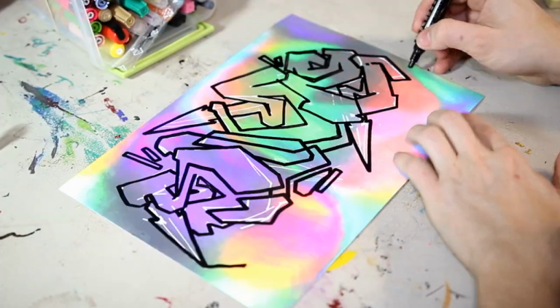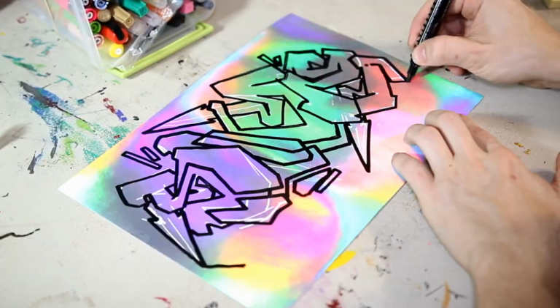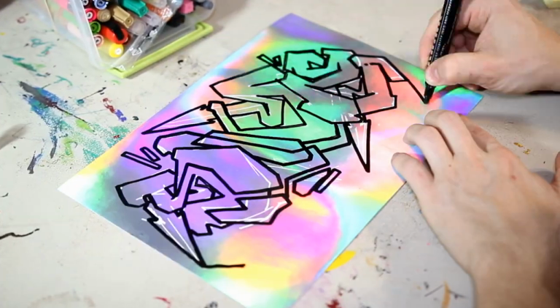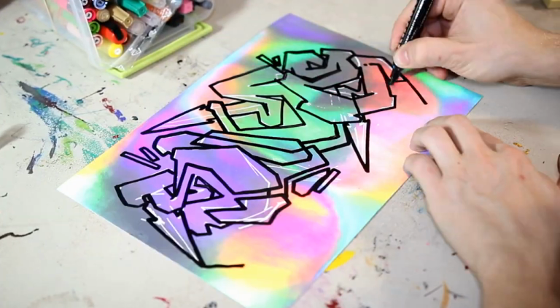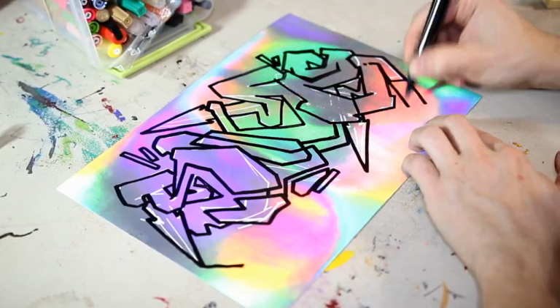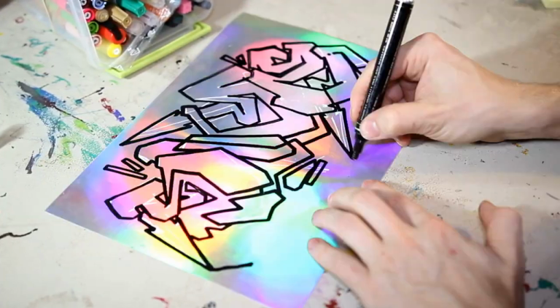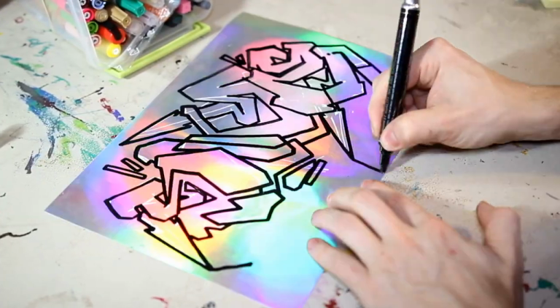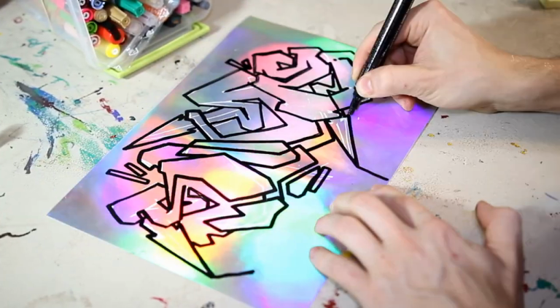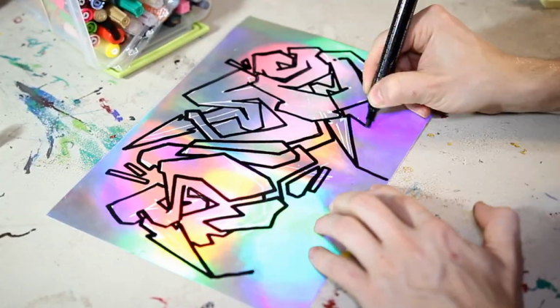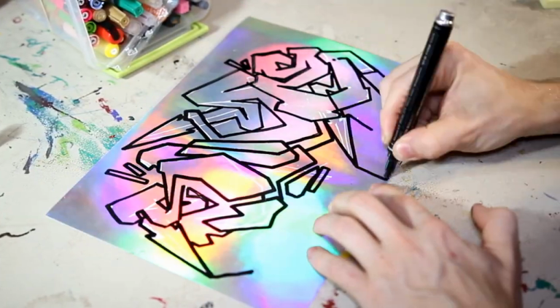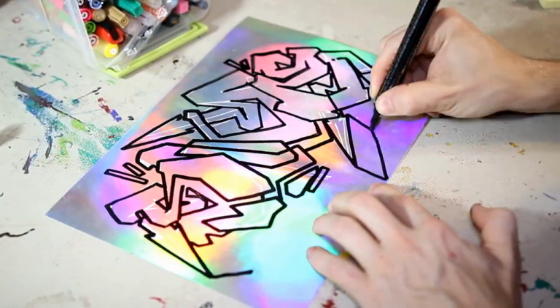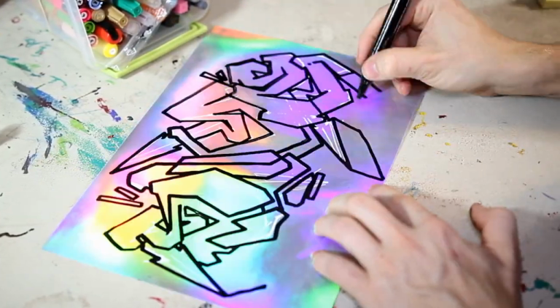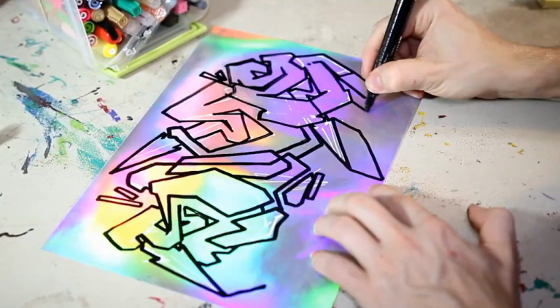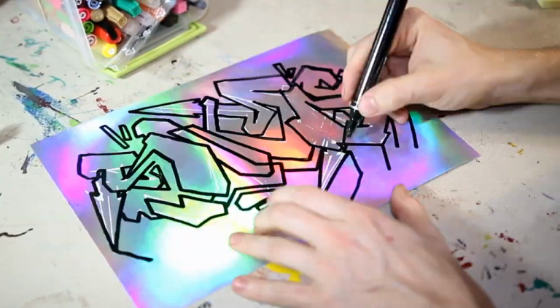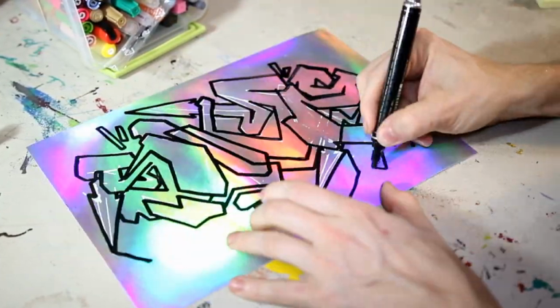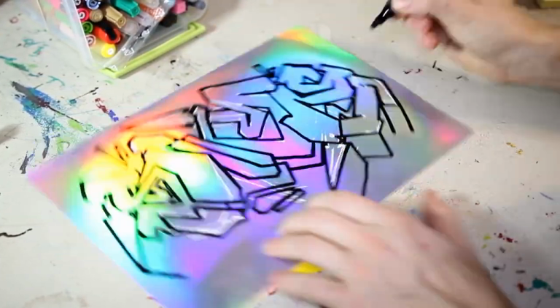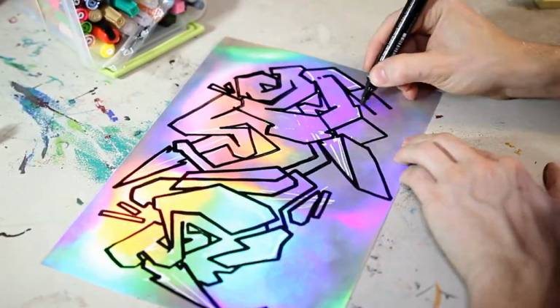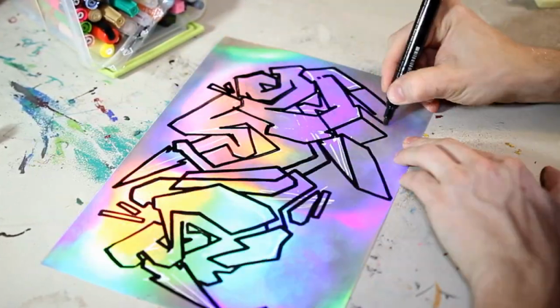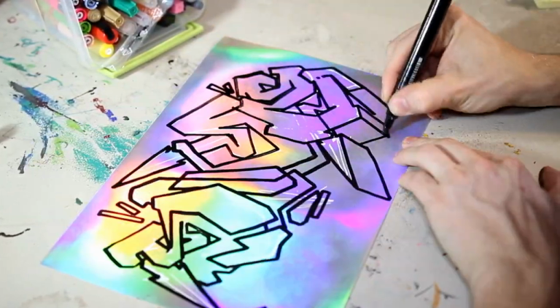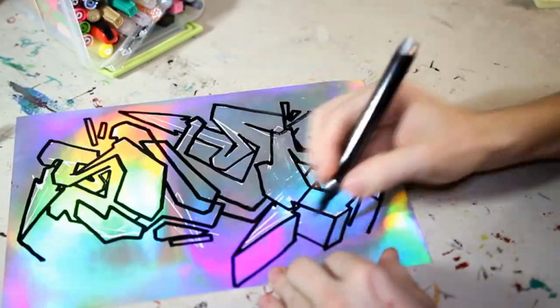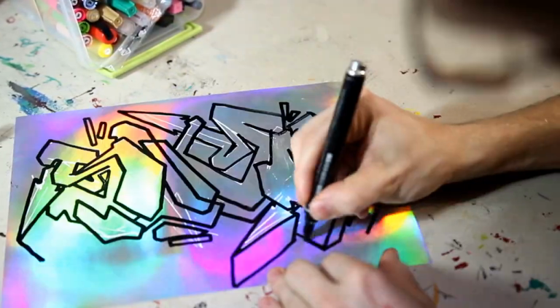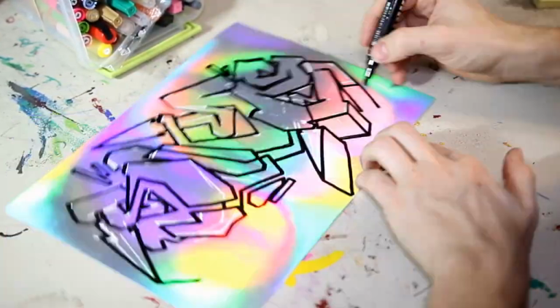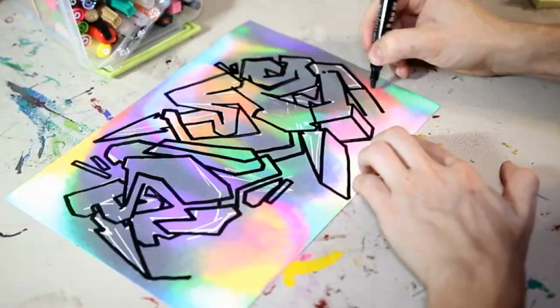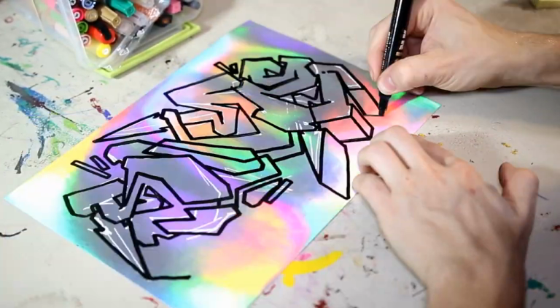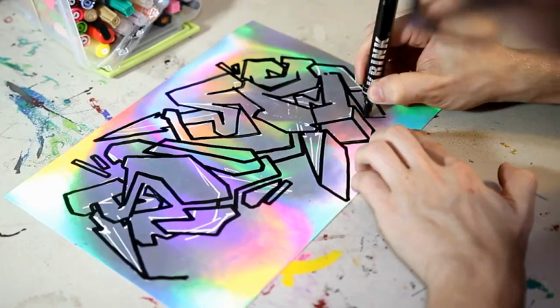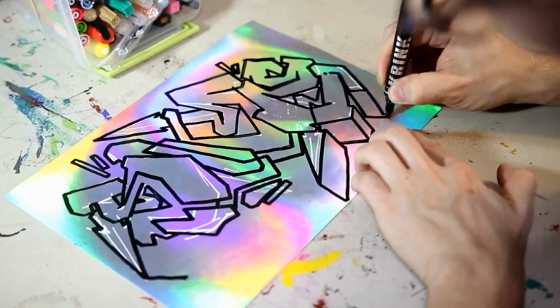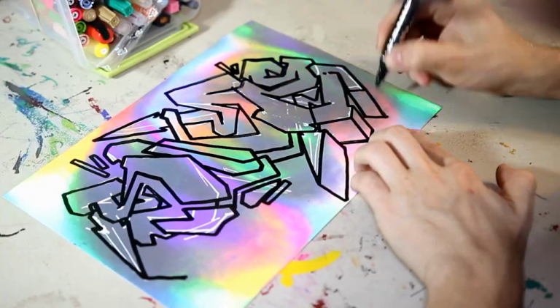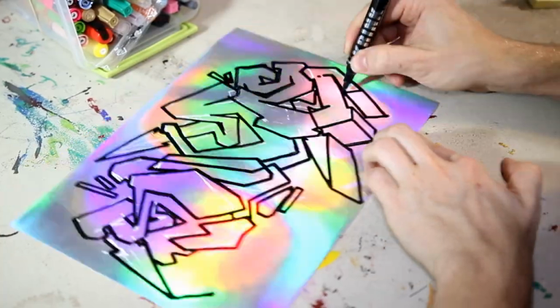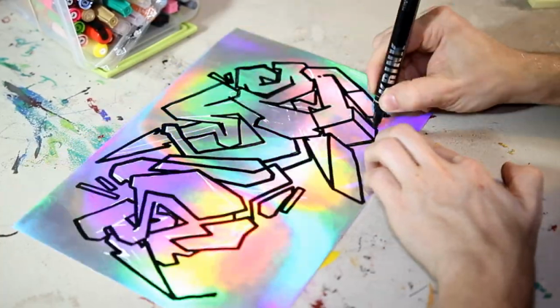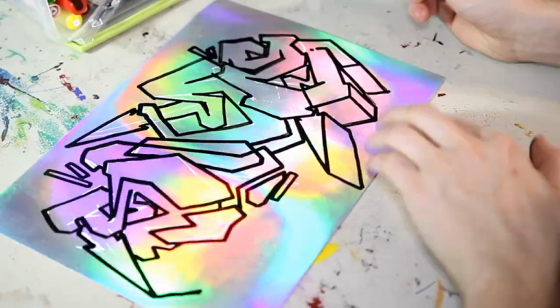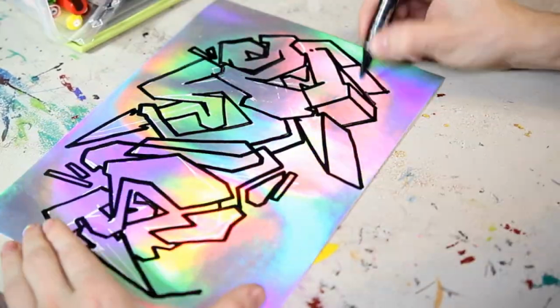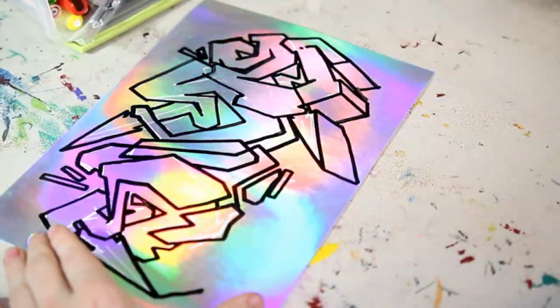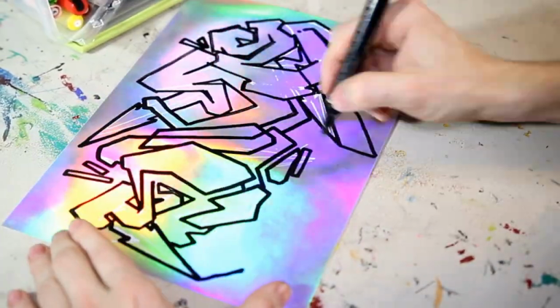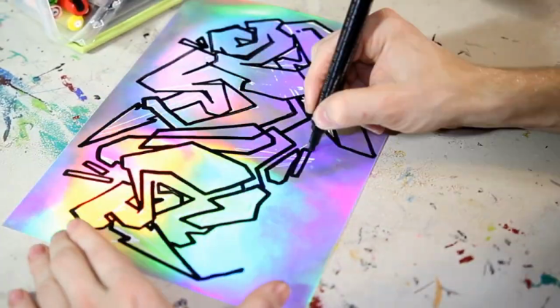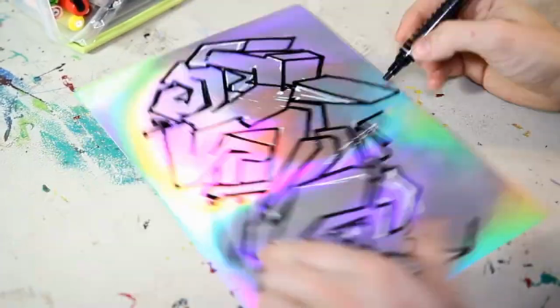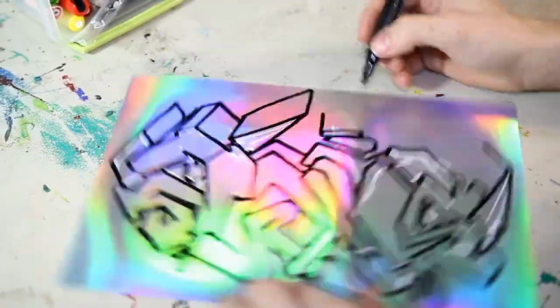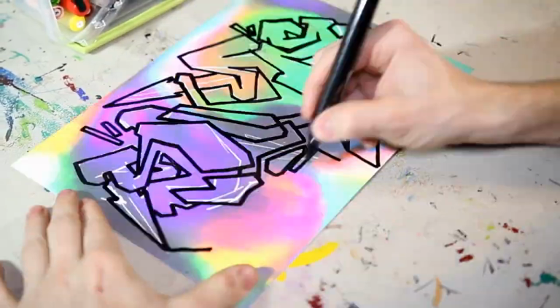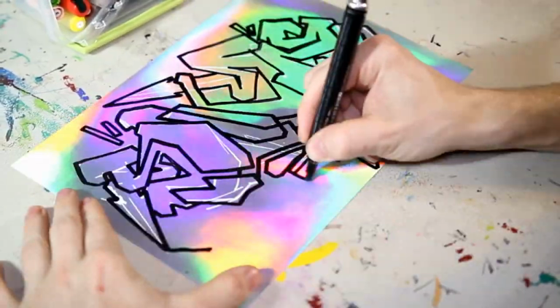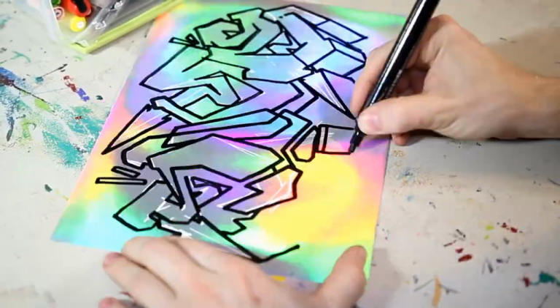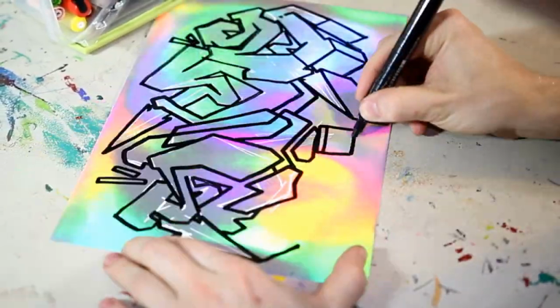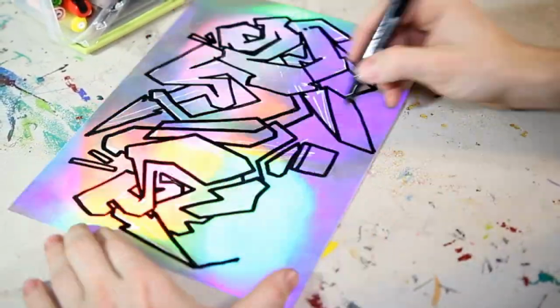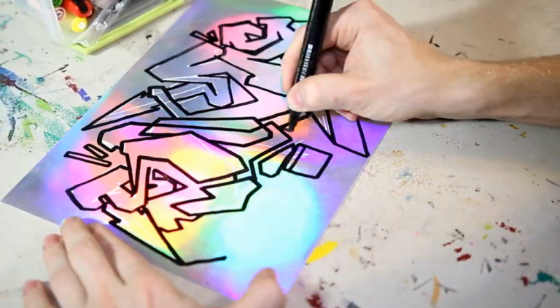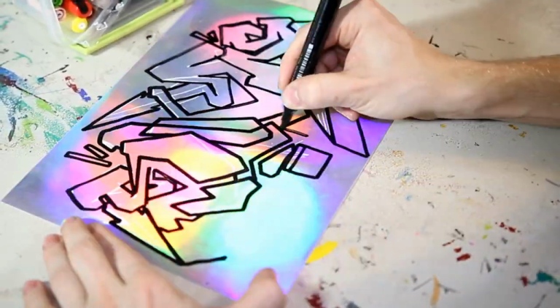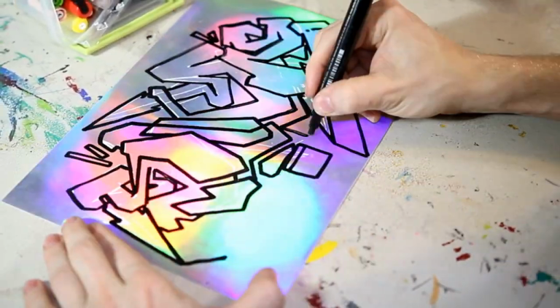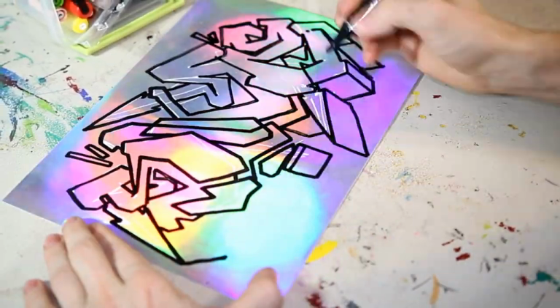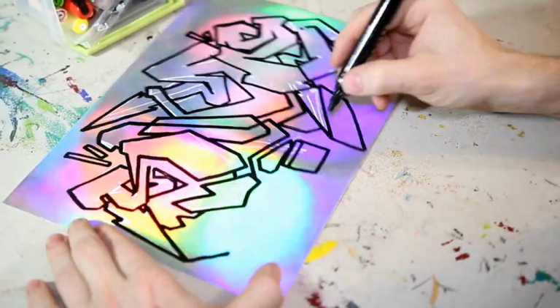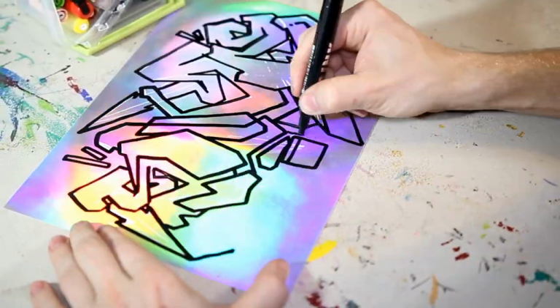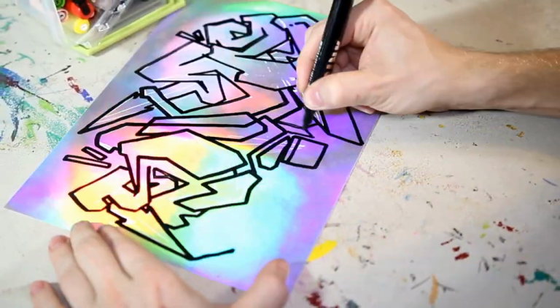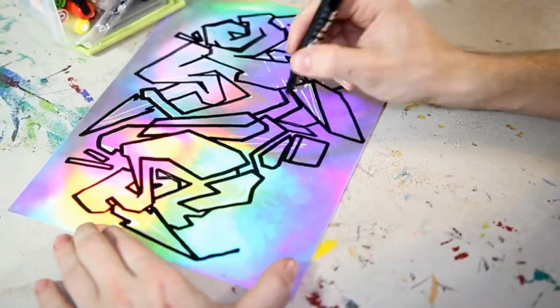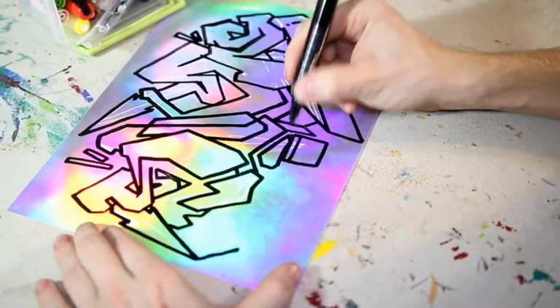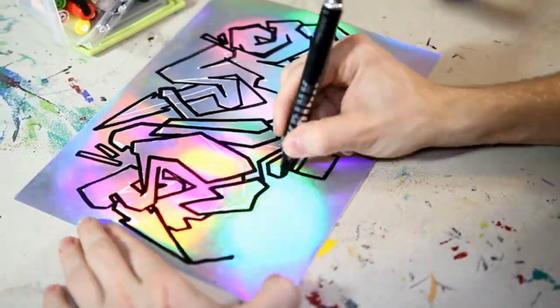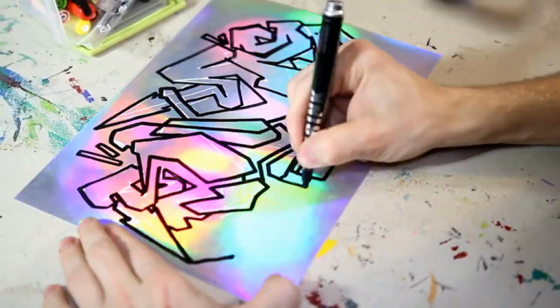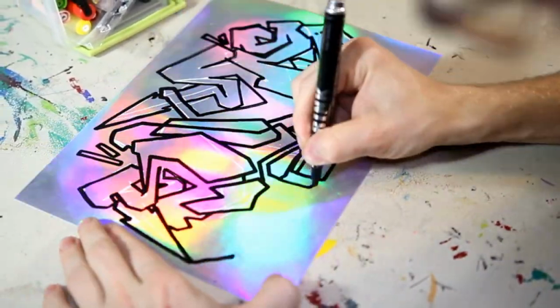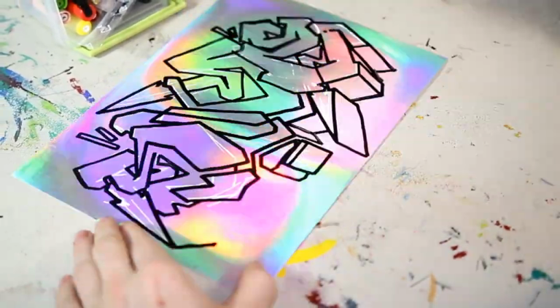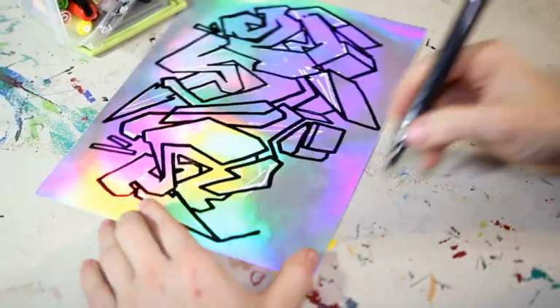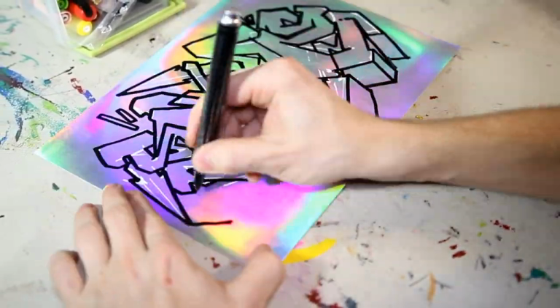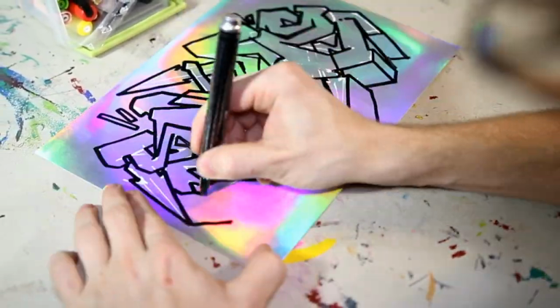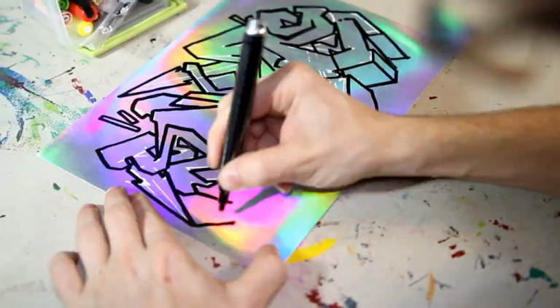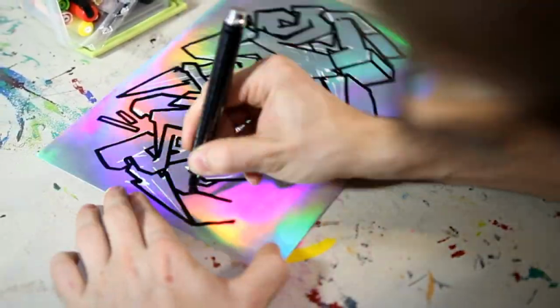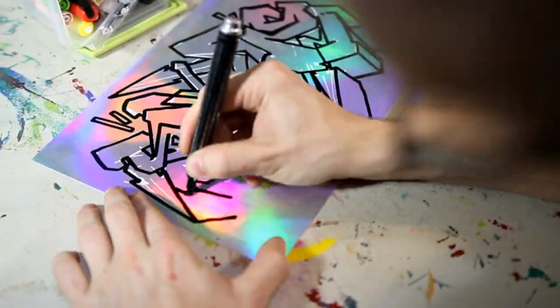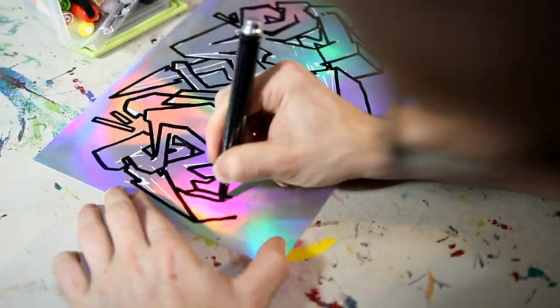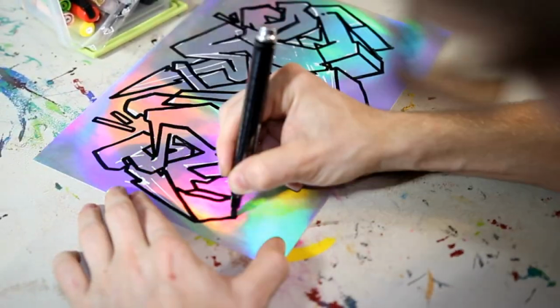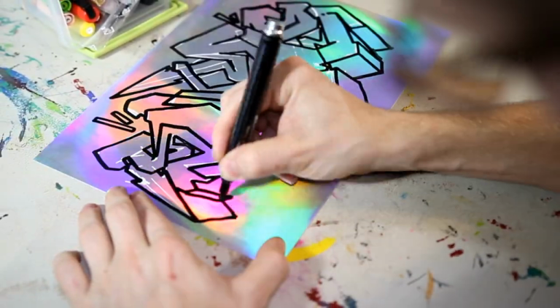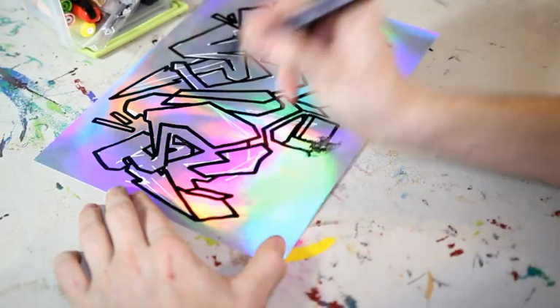As you can see with the holographic finish, this is a glossy finish sticker. The black sticker is also a glossy finish, however the white is going to be a matte finish.